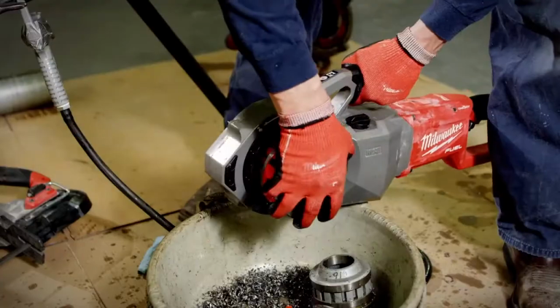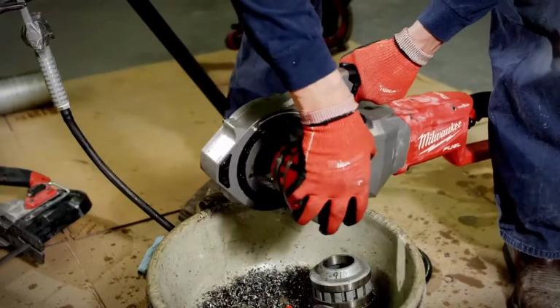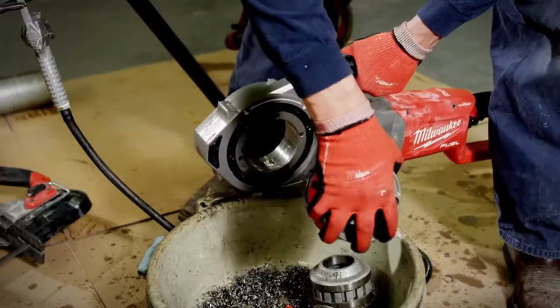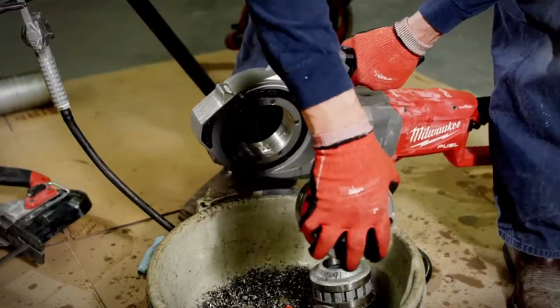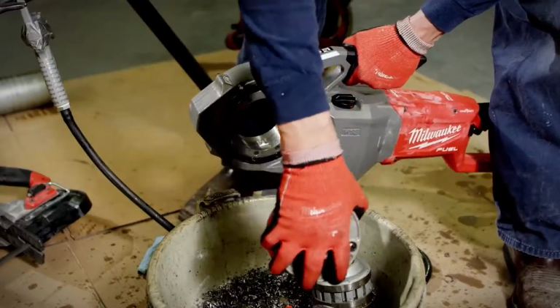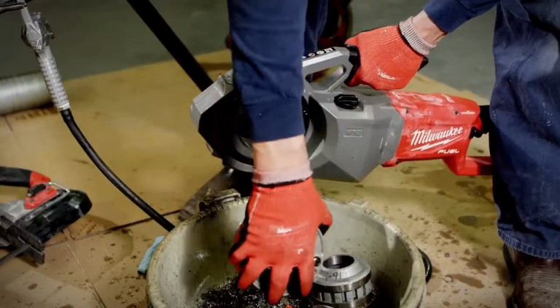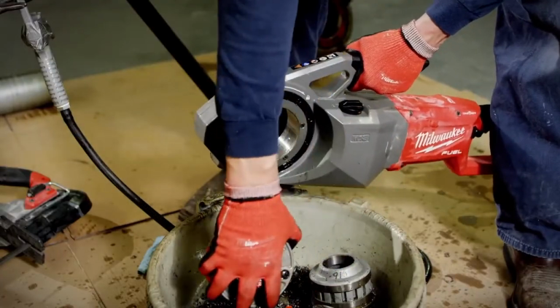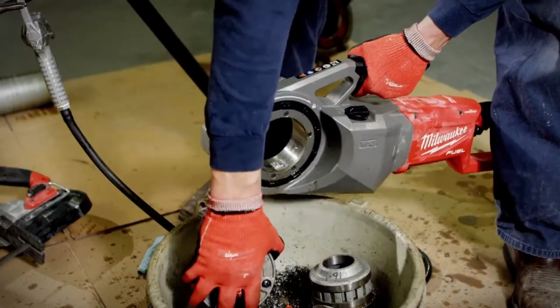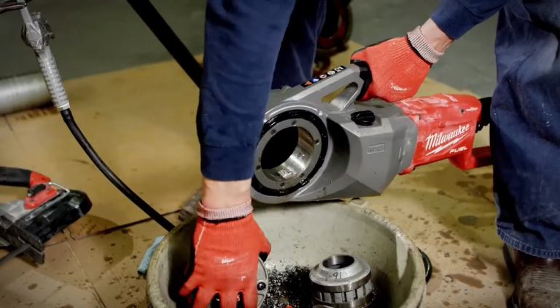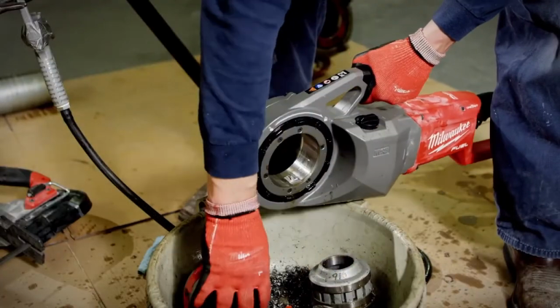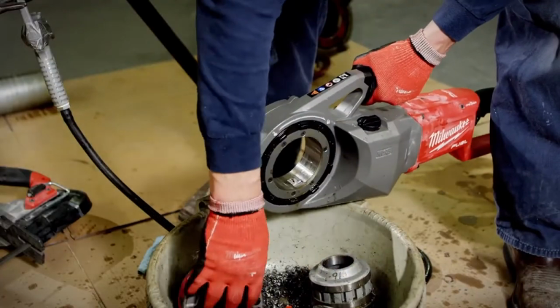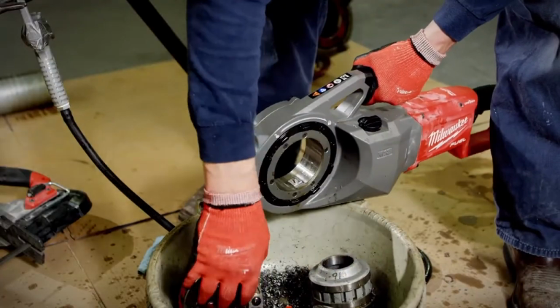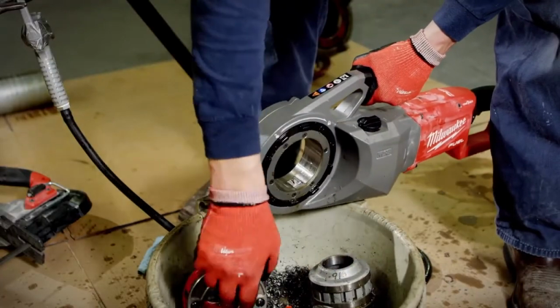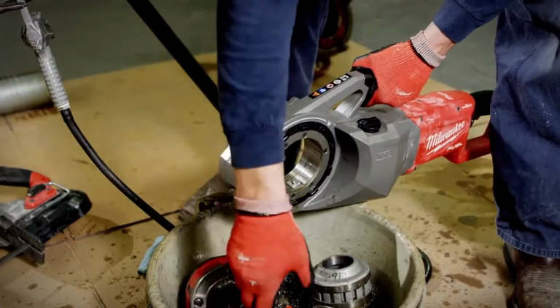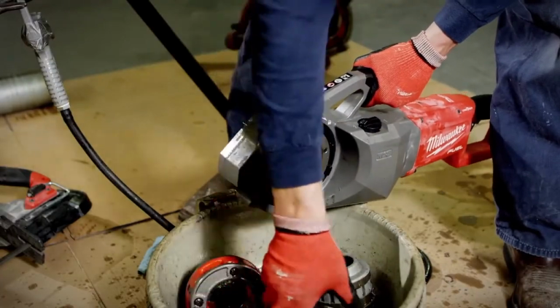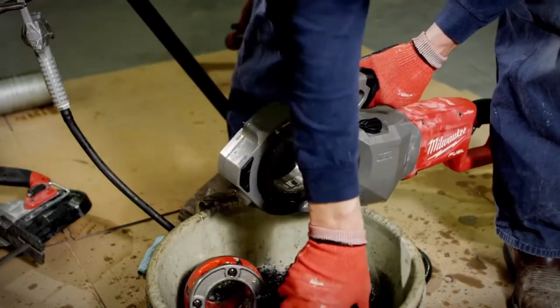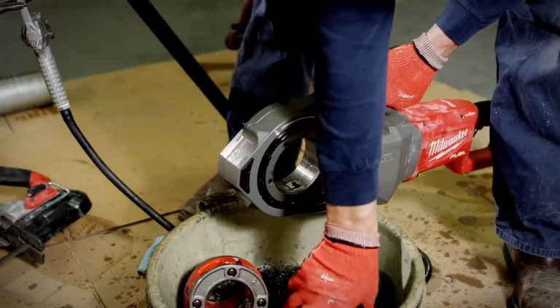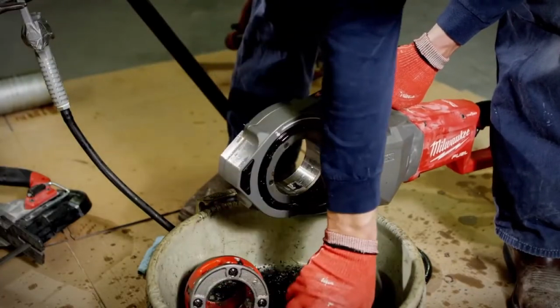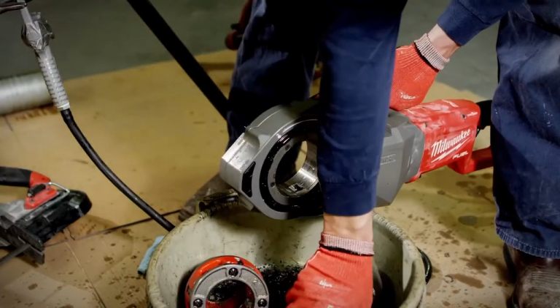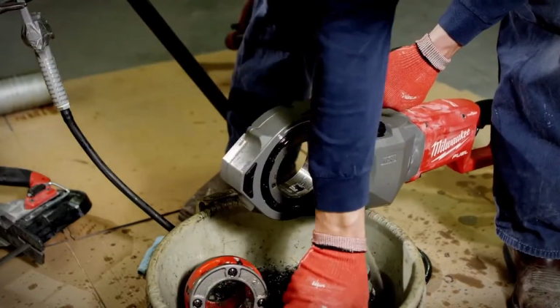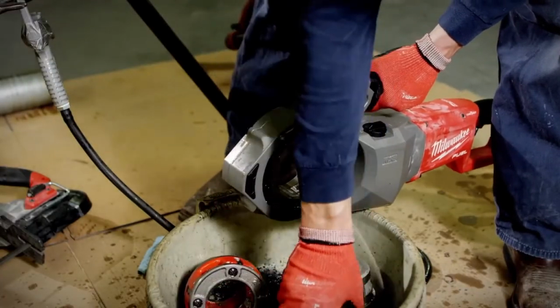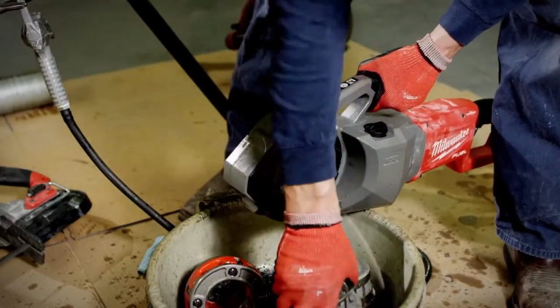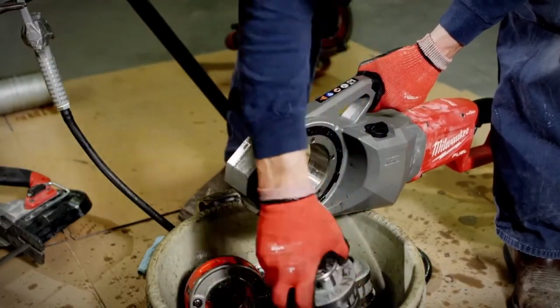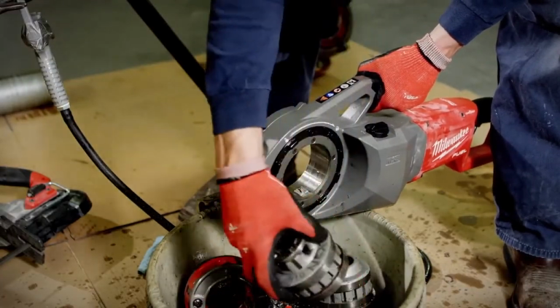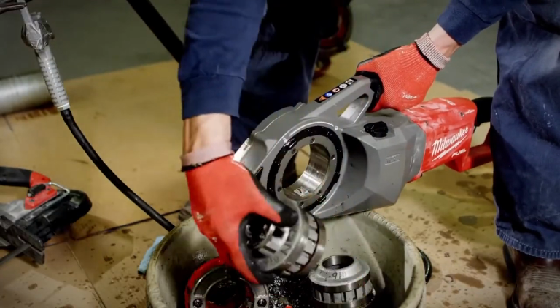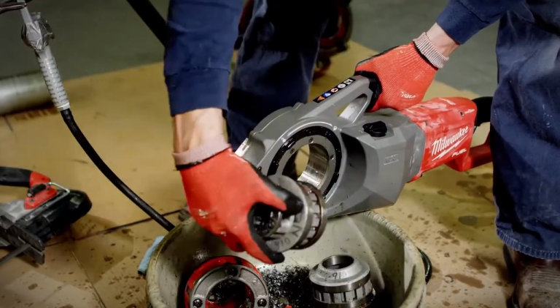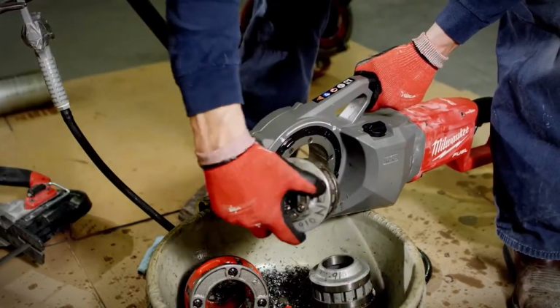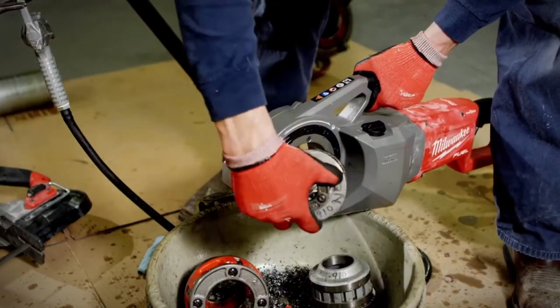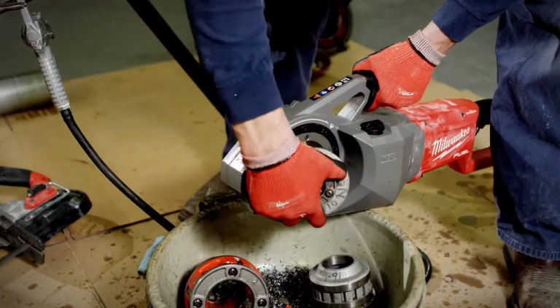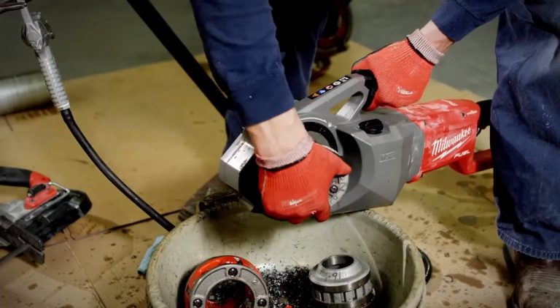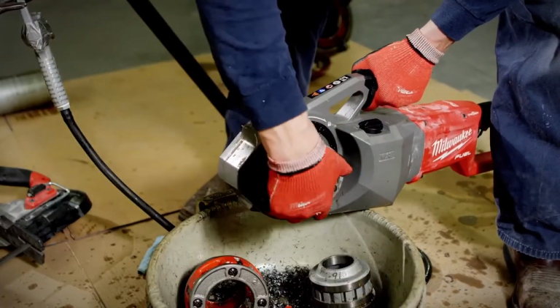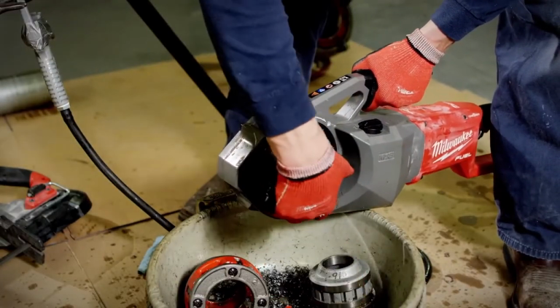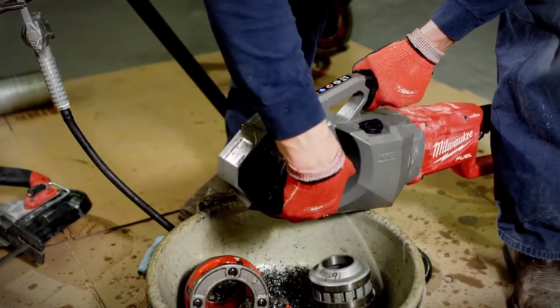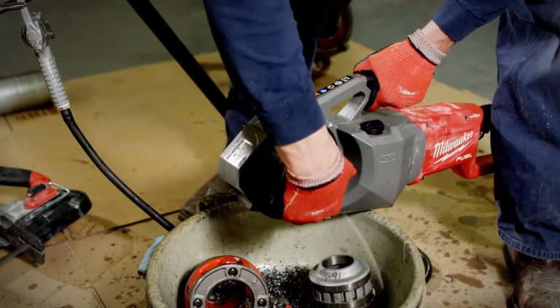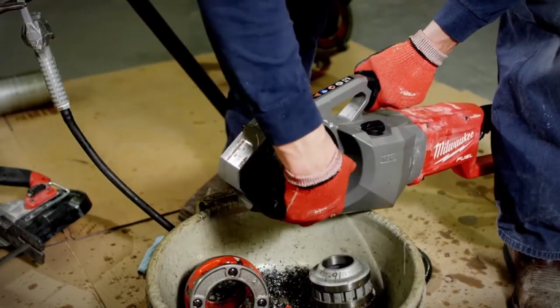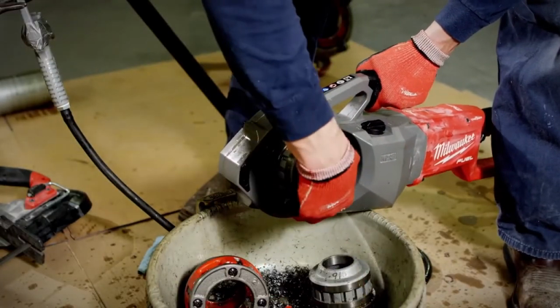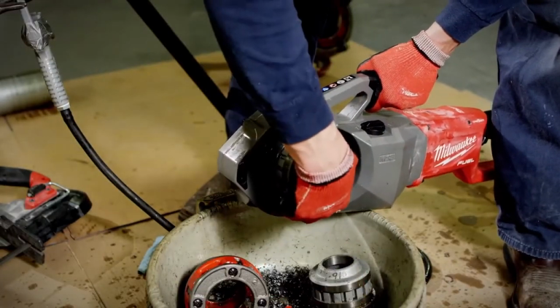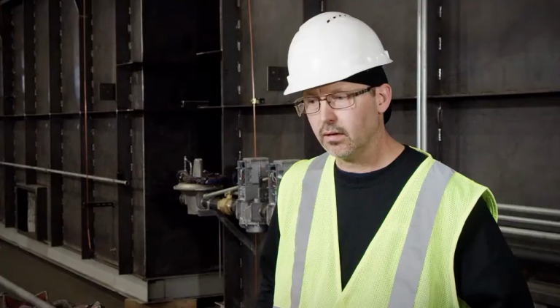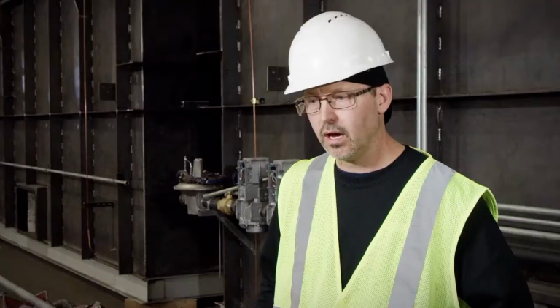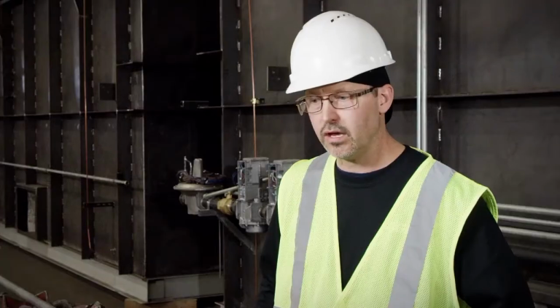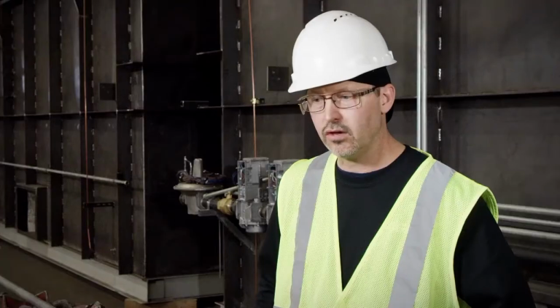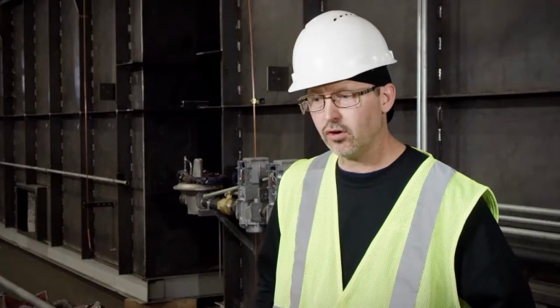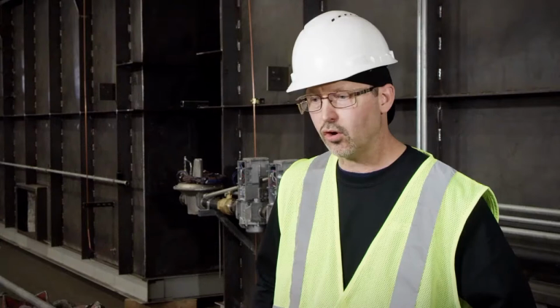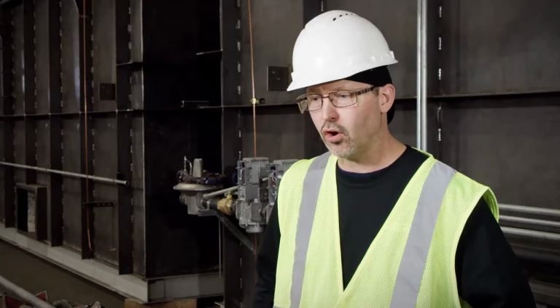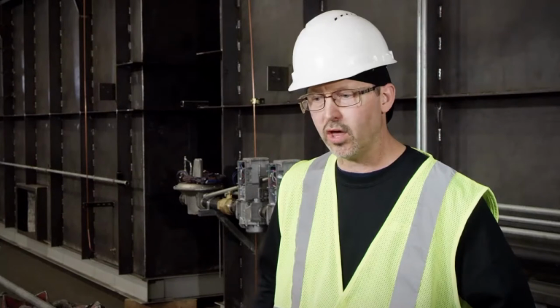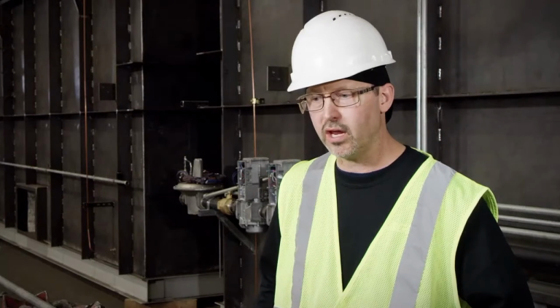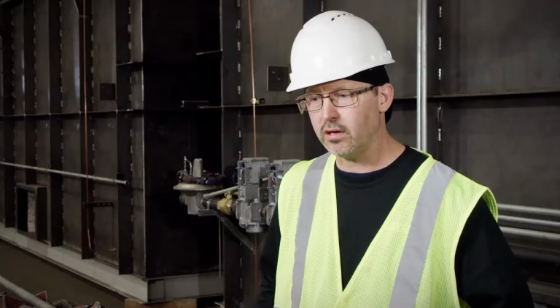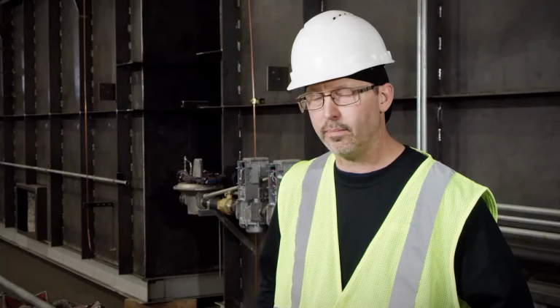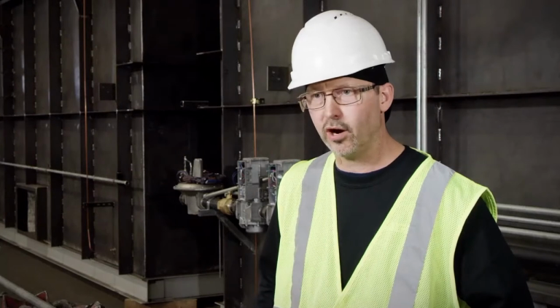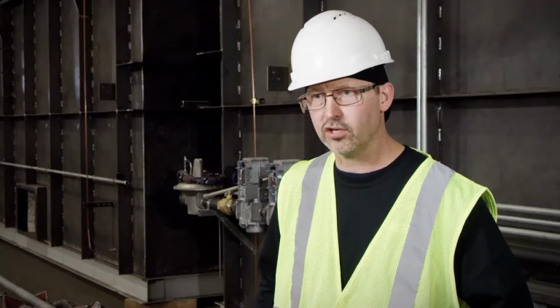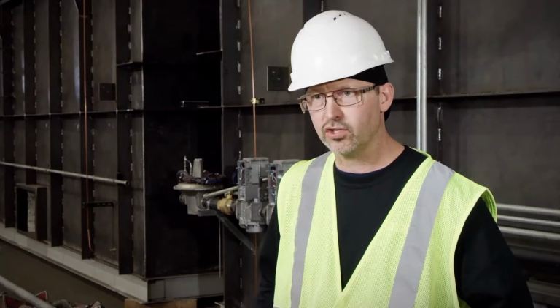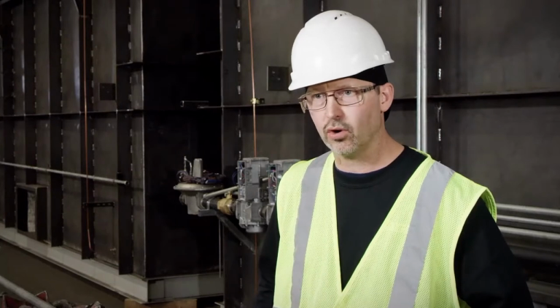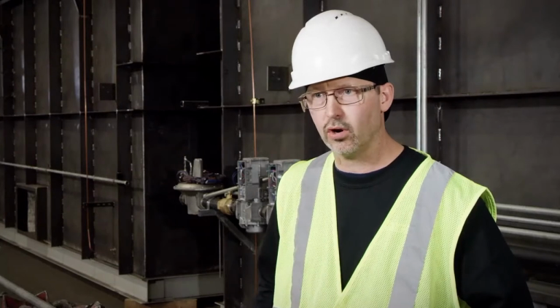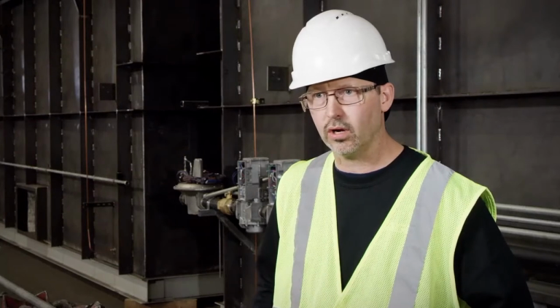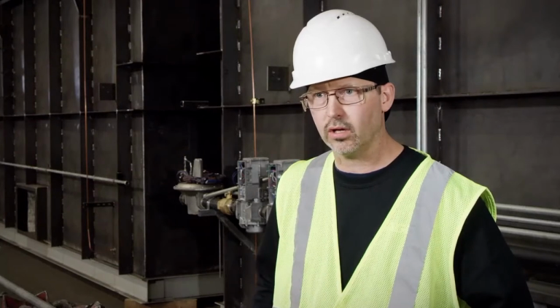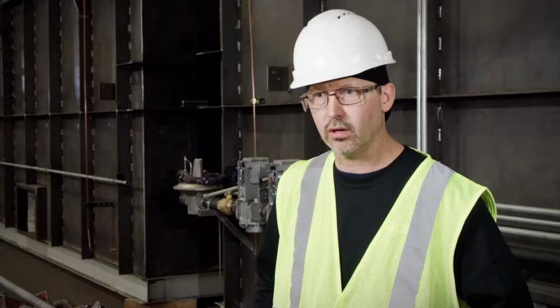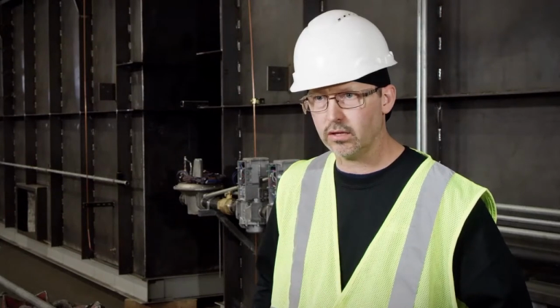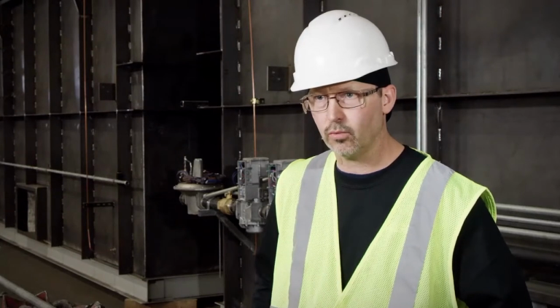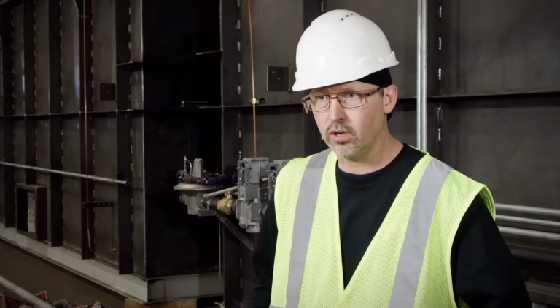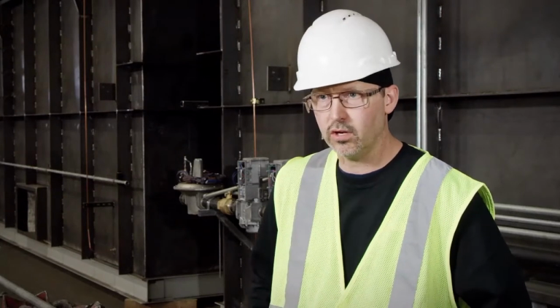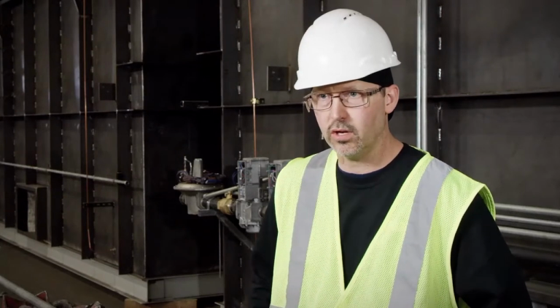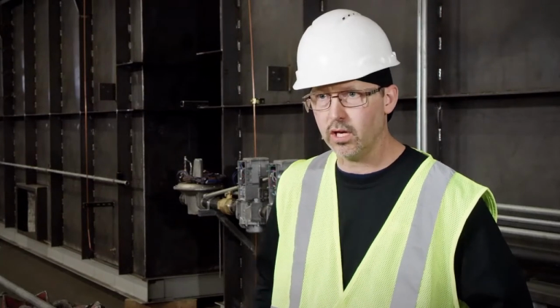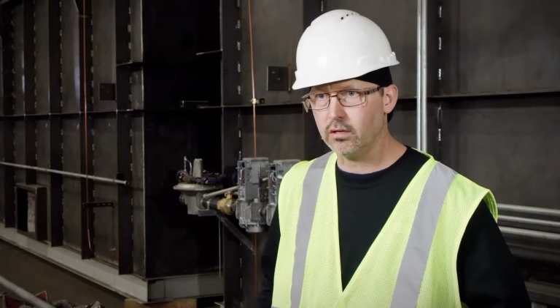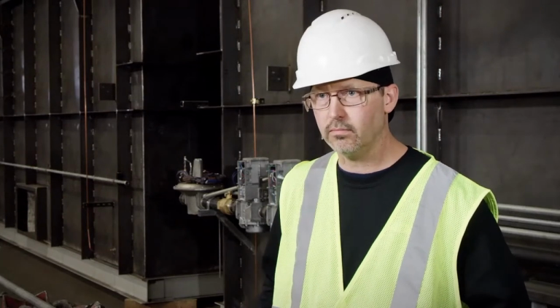The die head is universal. In case of an emergency, if something breaks, you can go to any parts store and get the one you need.